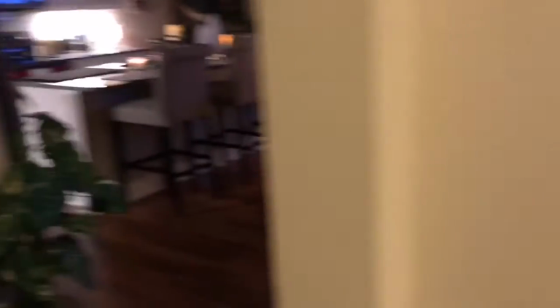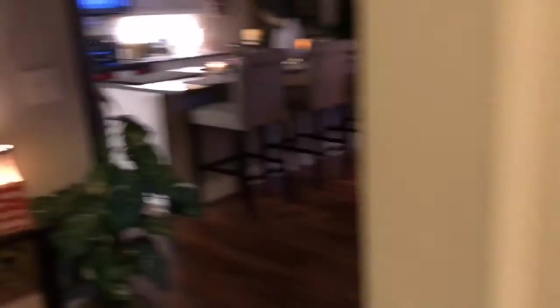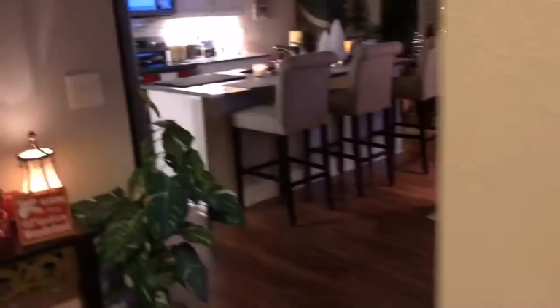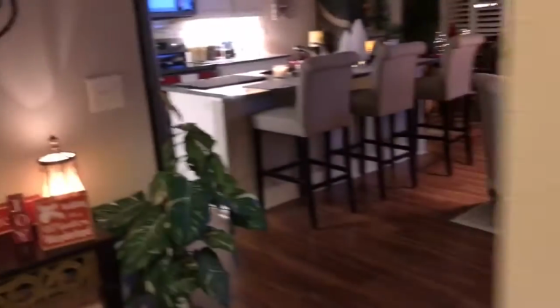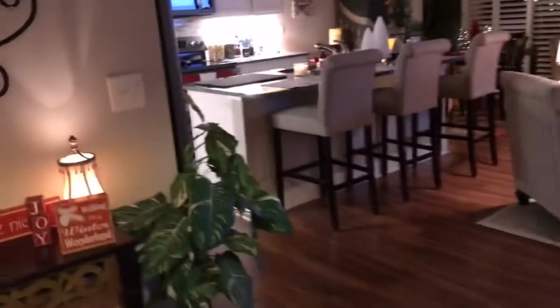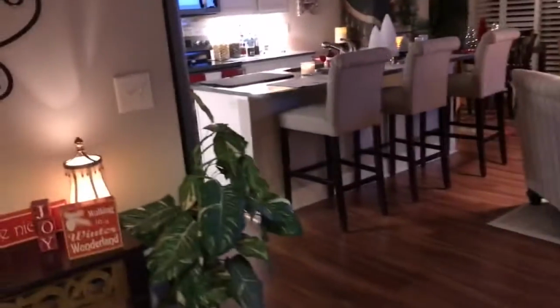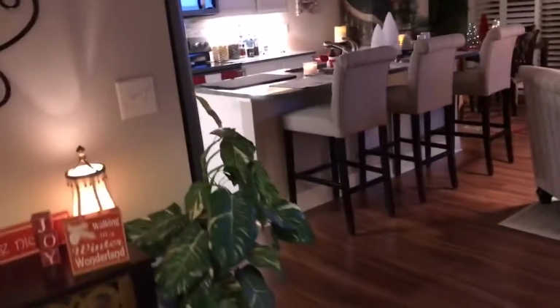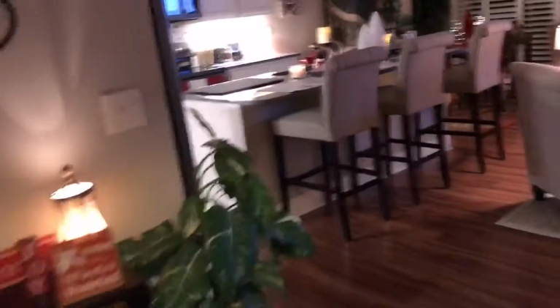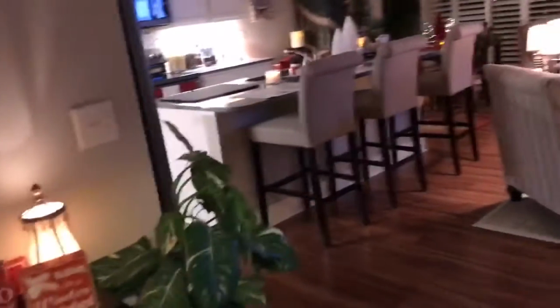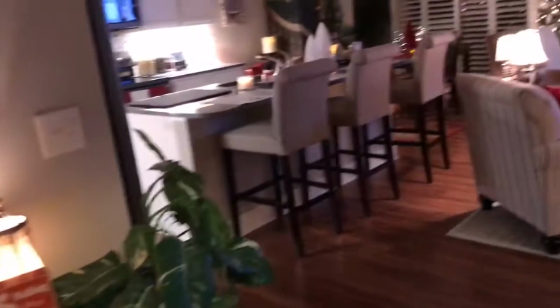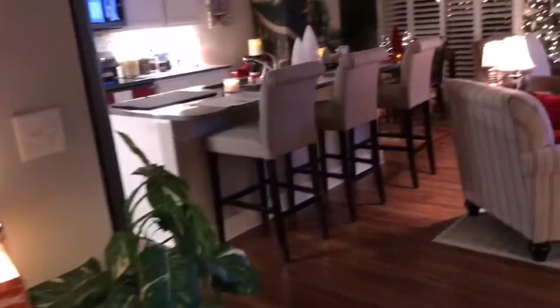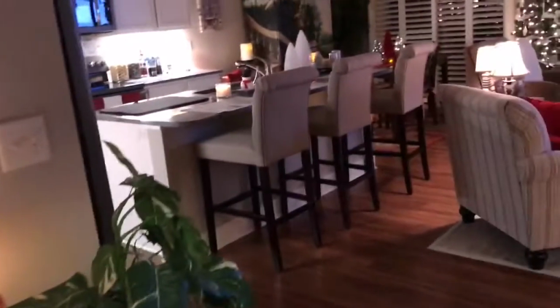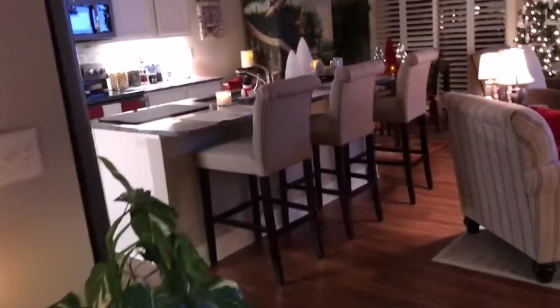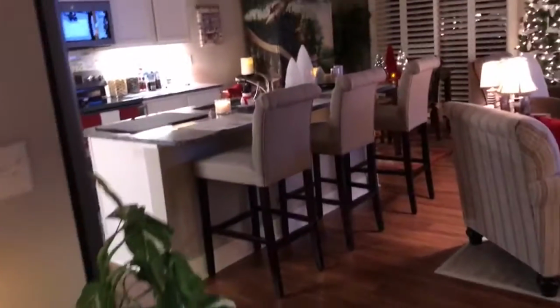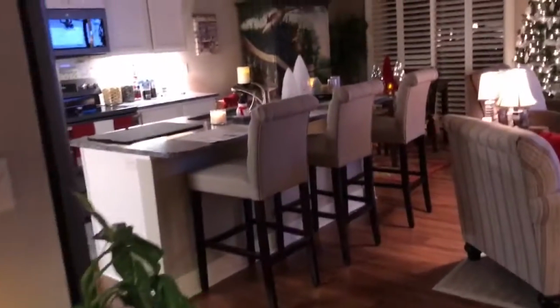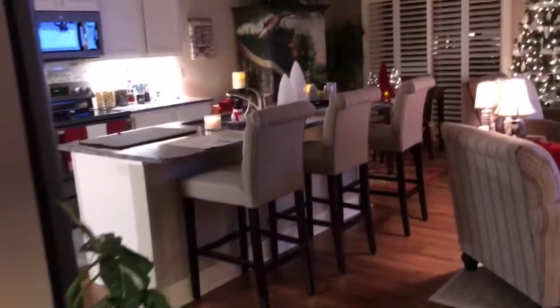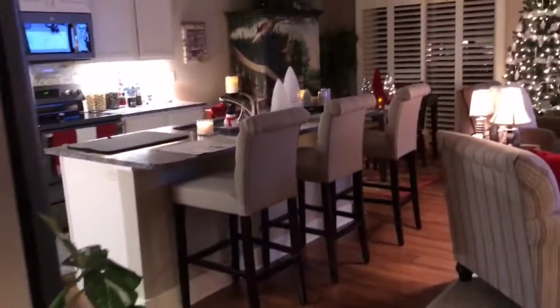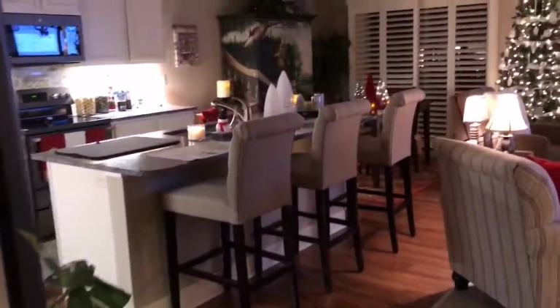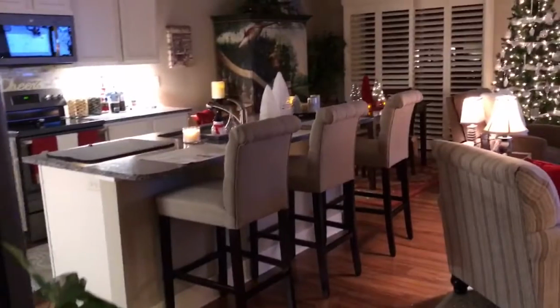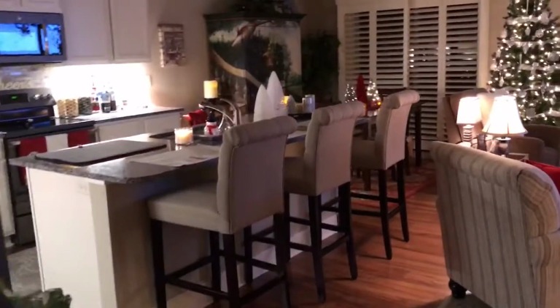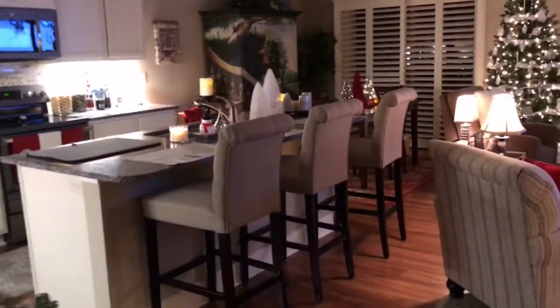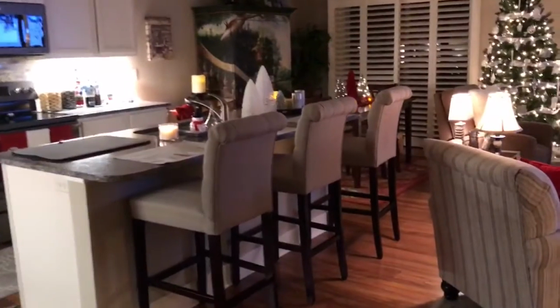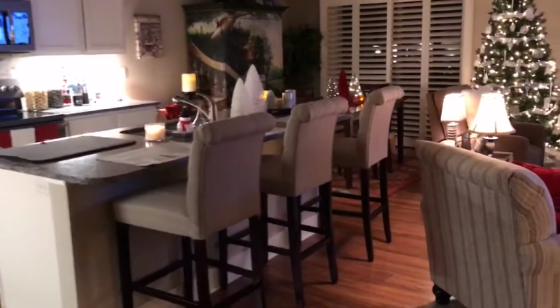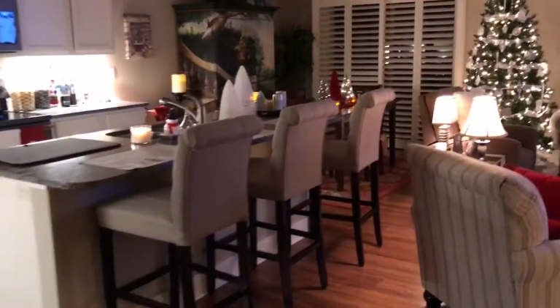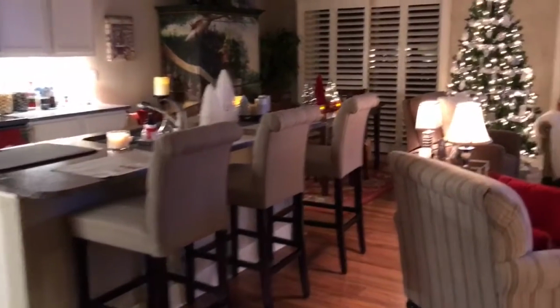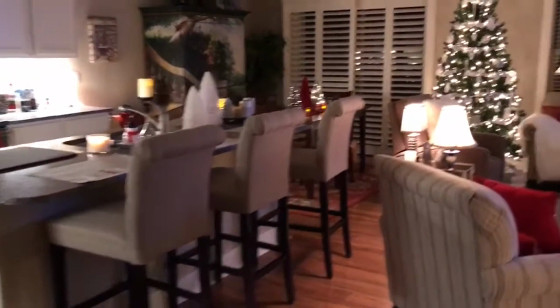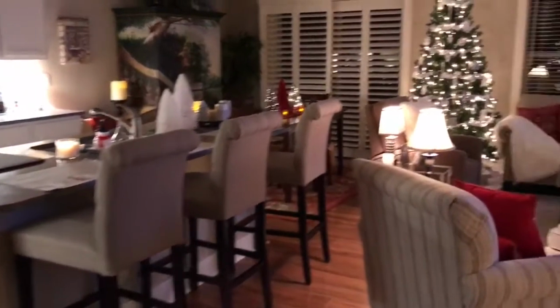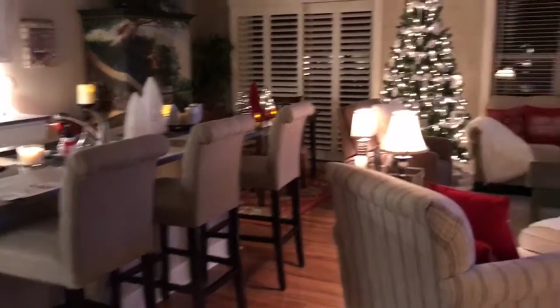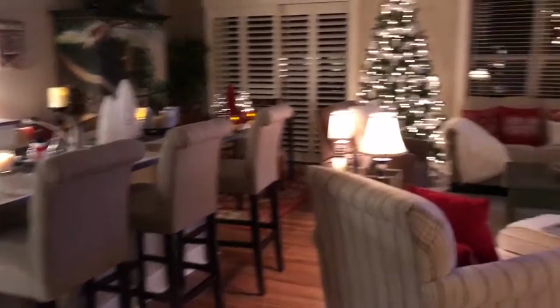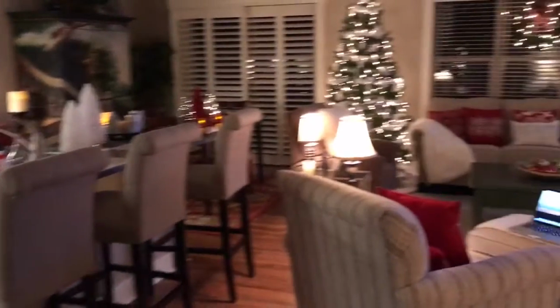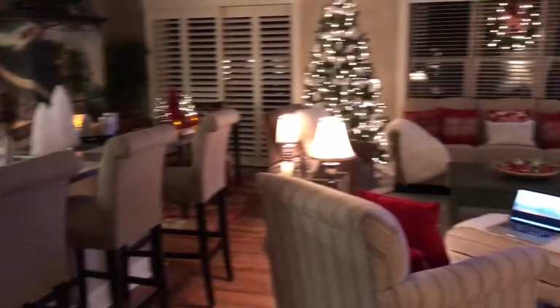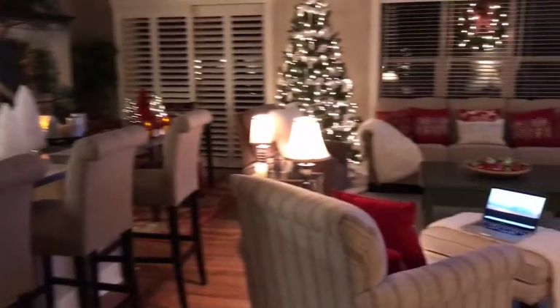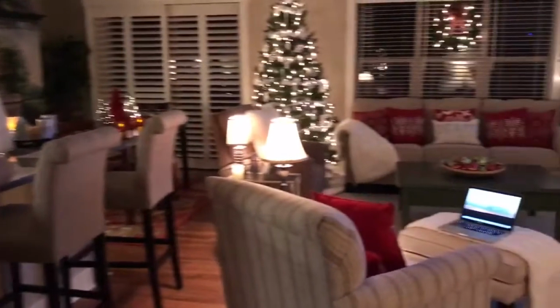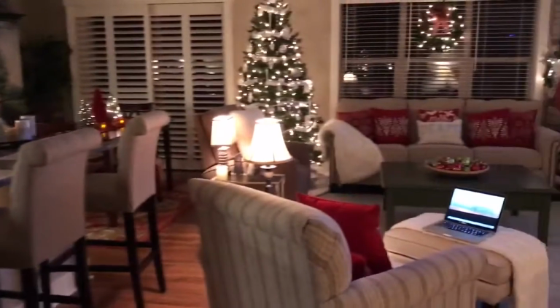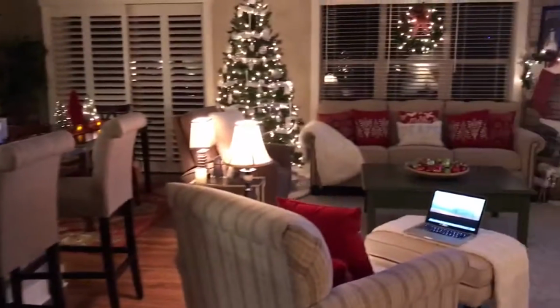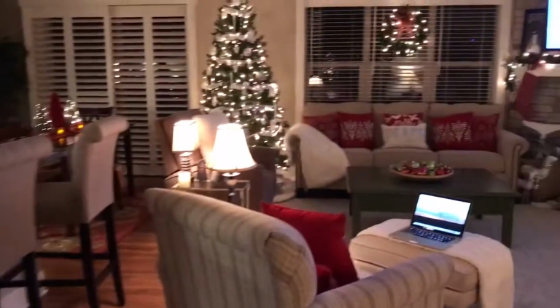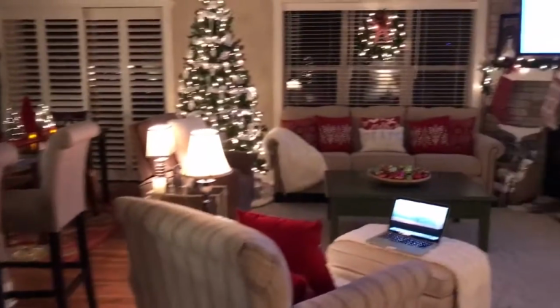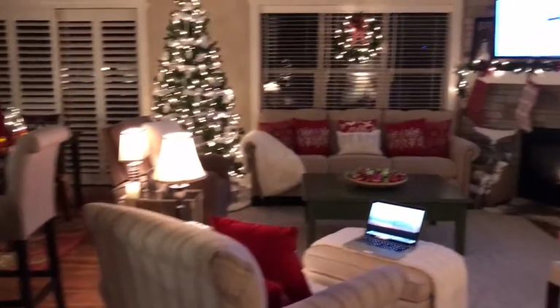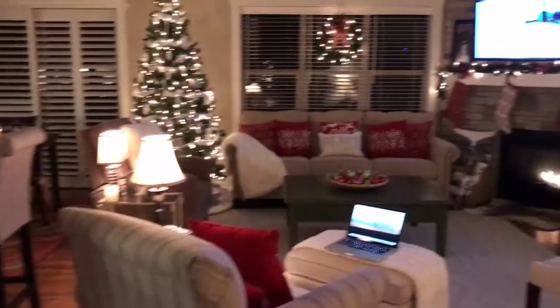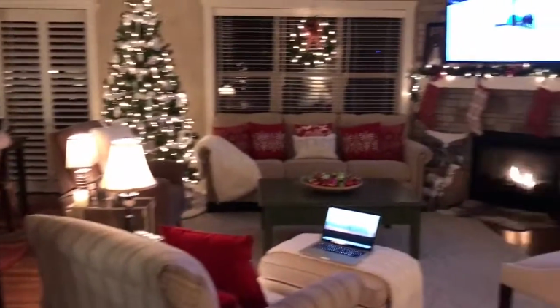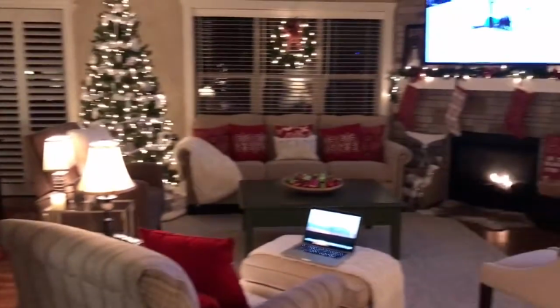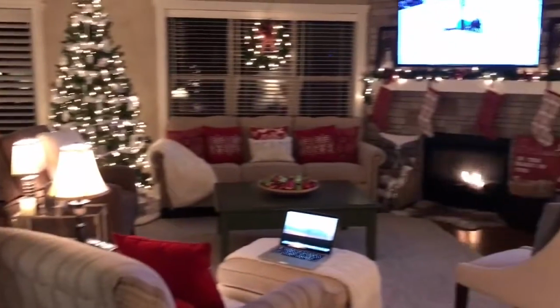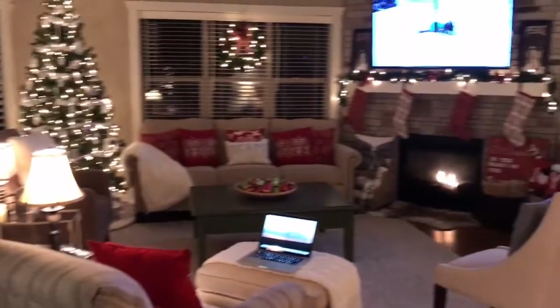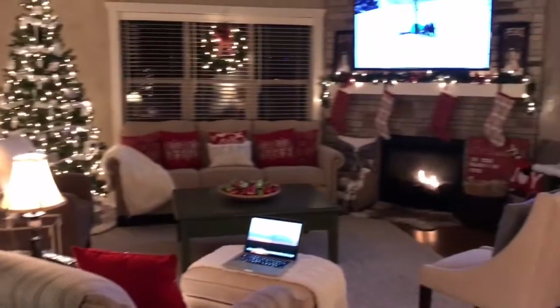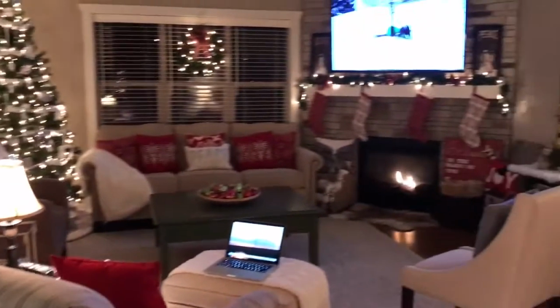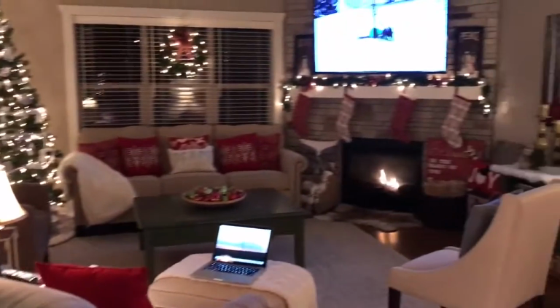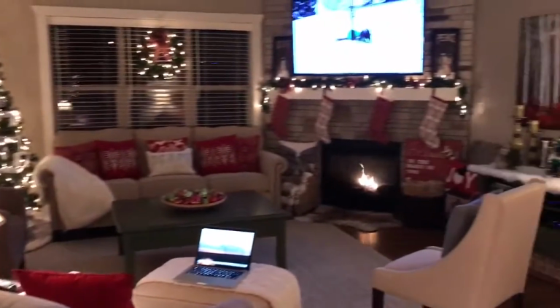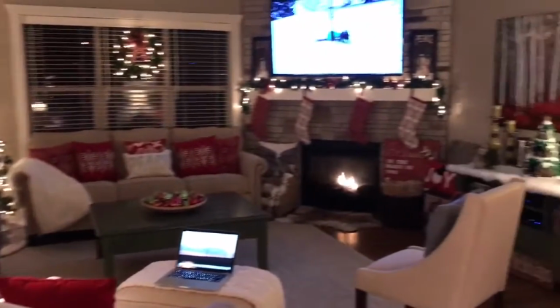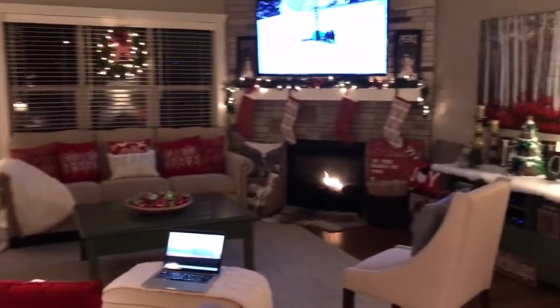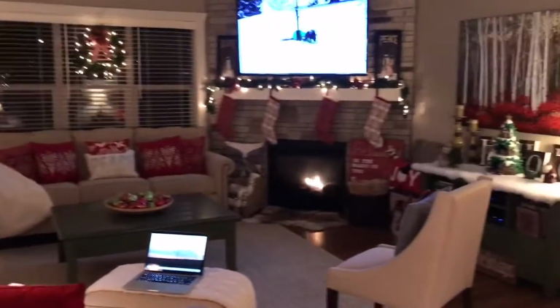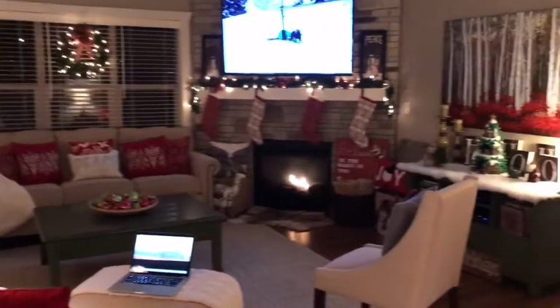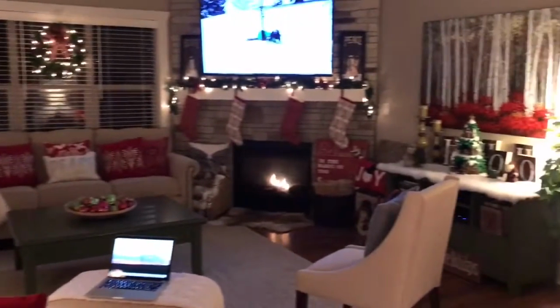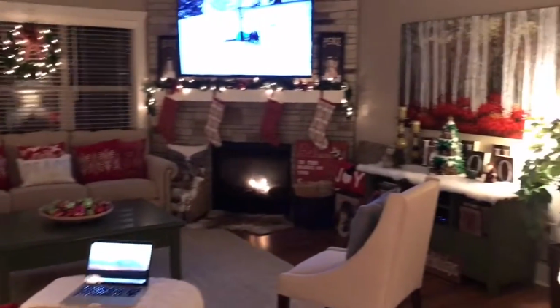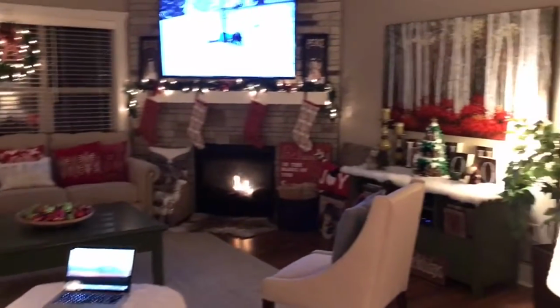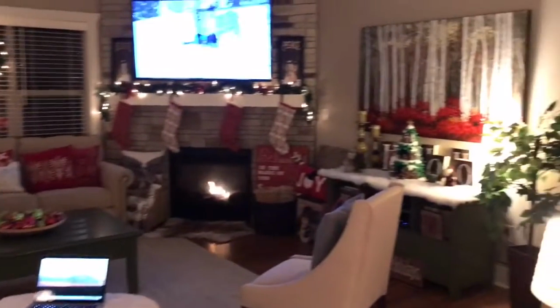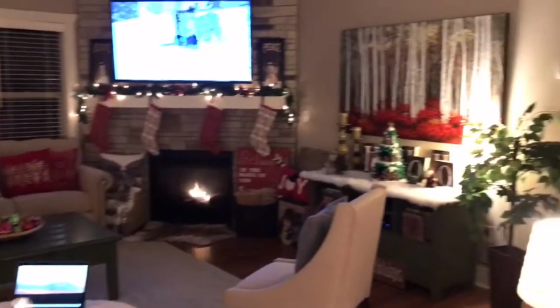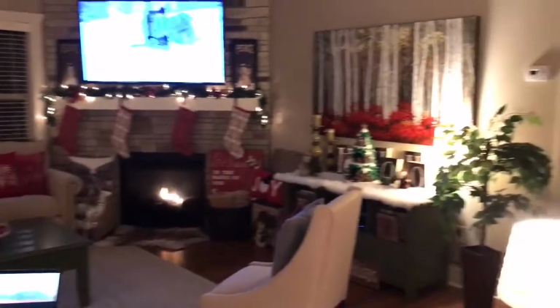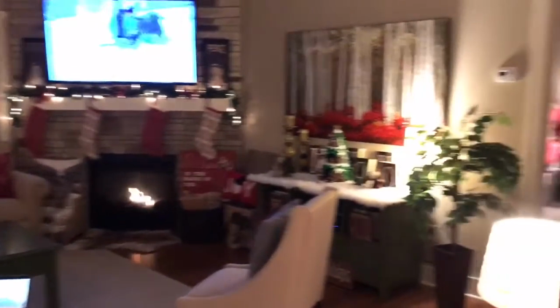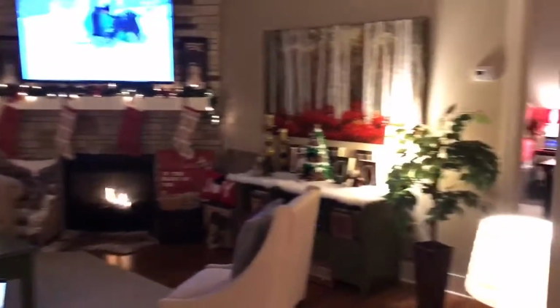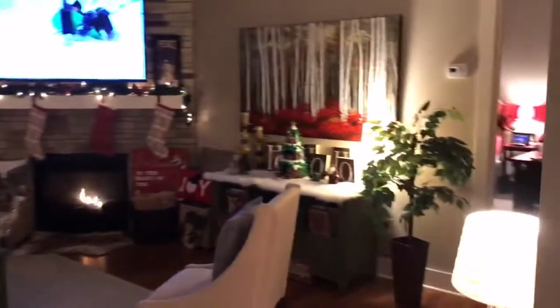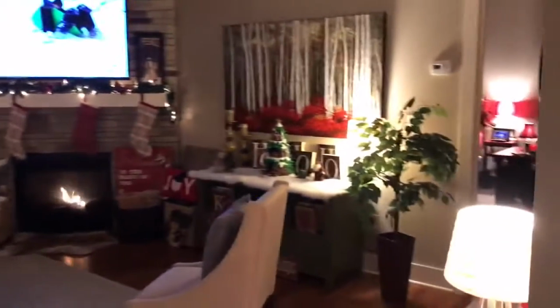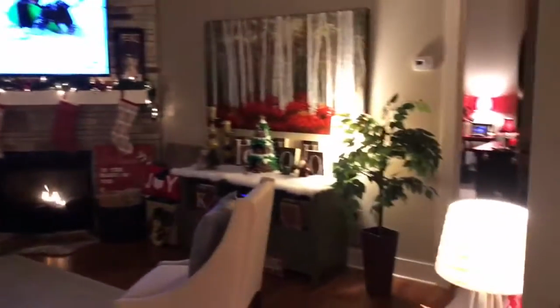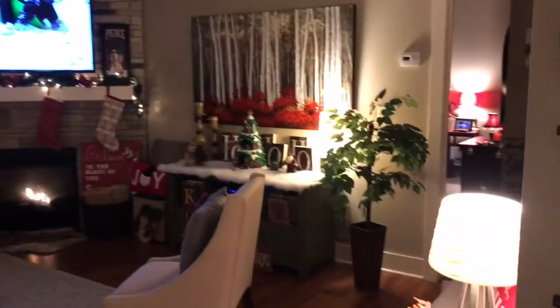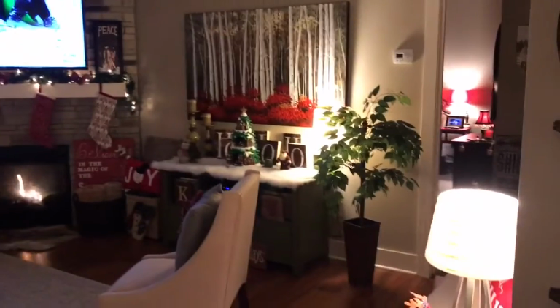Over here is the kitchen. It's all open concept, which I love — it's all in one big room.